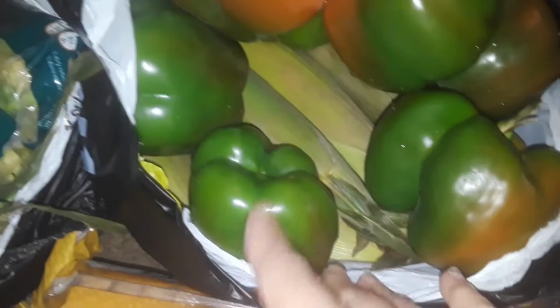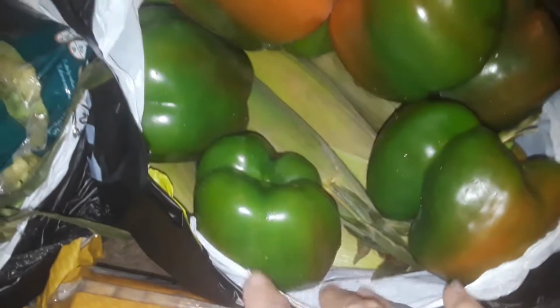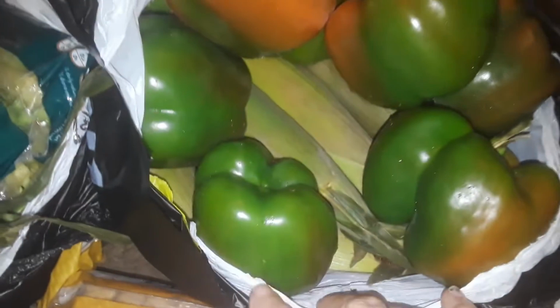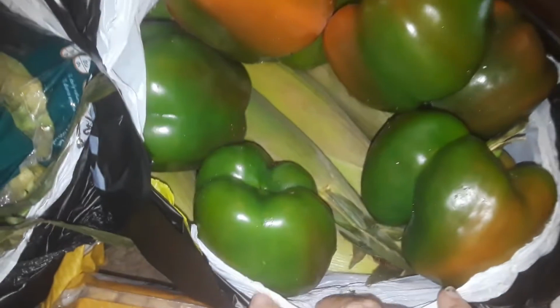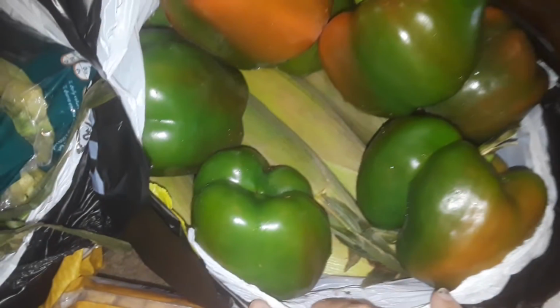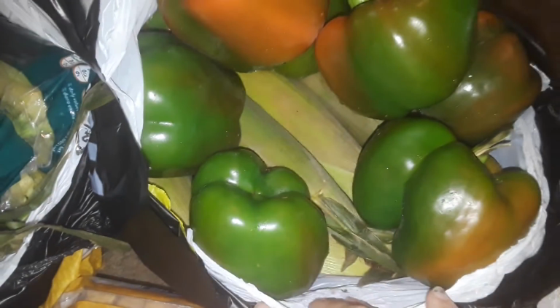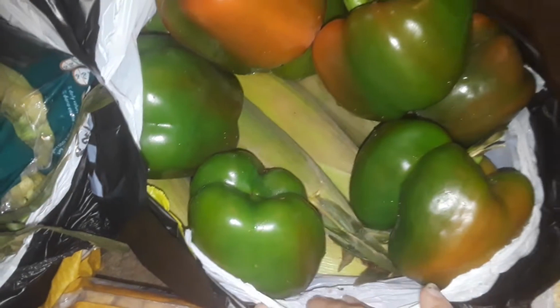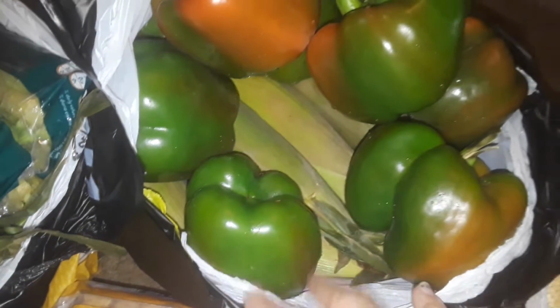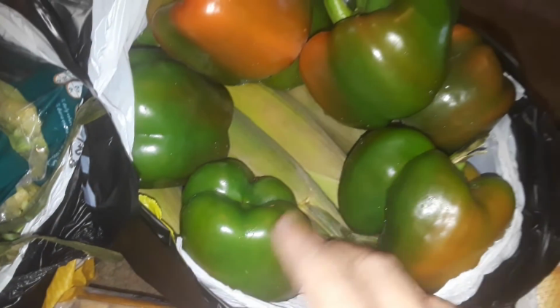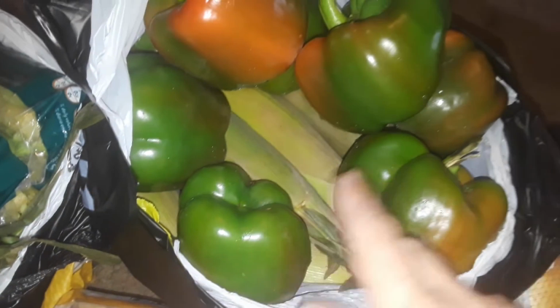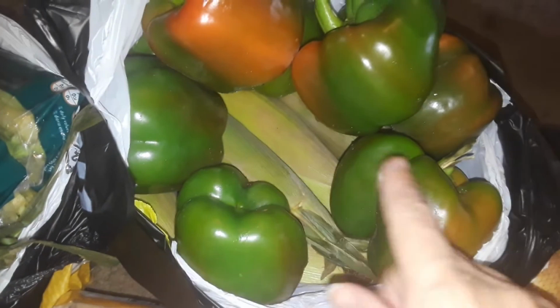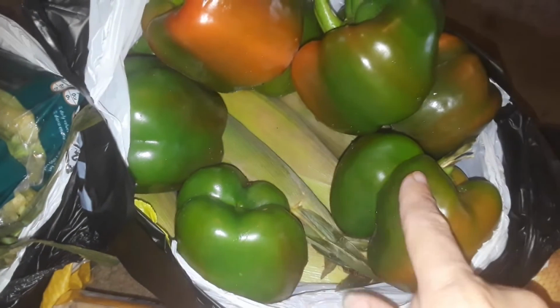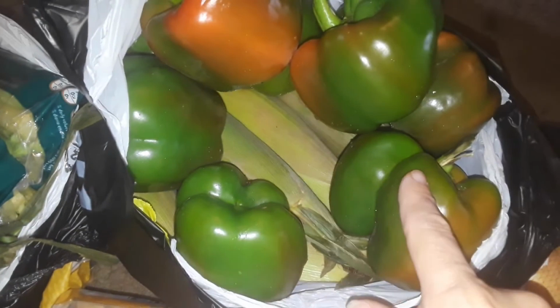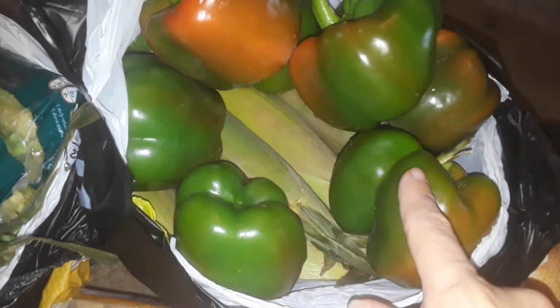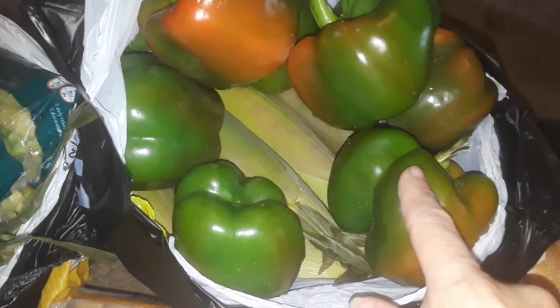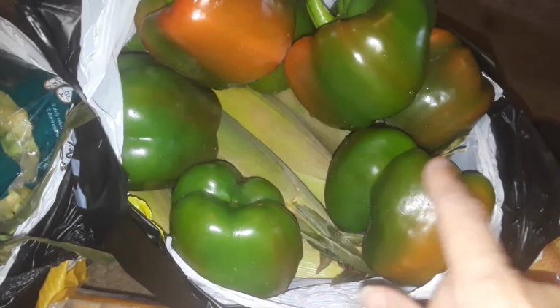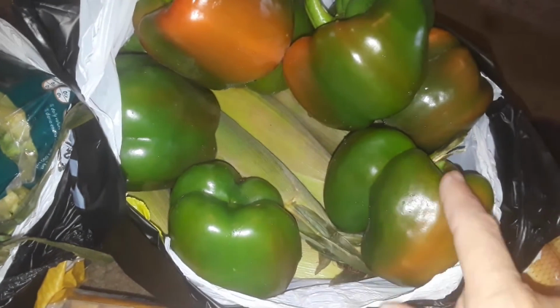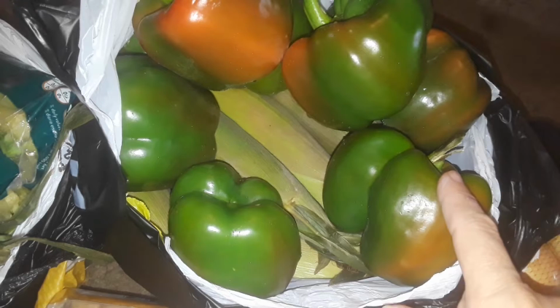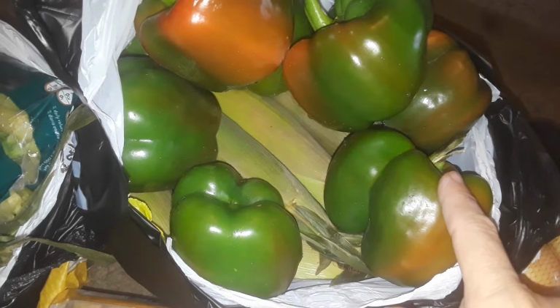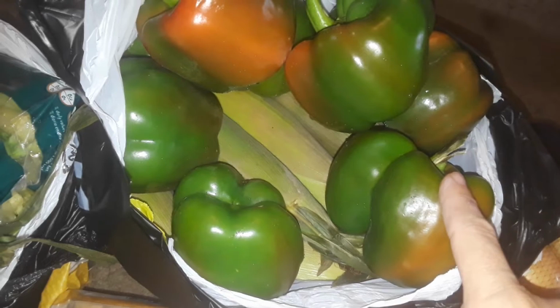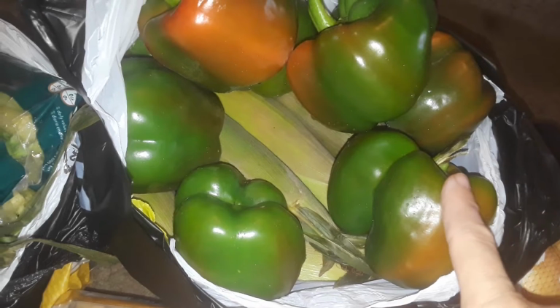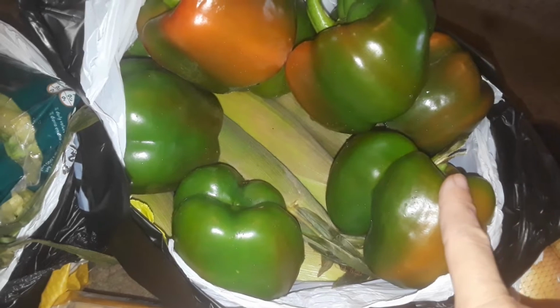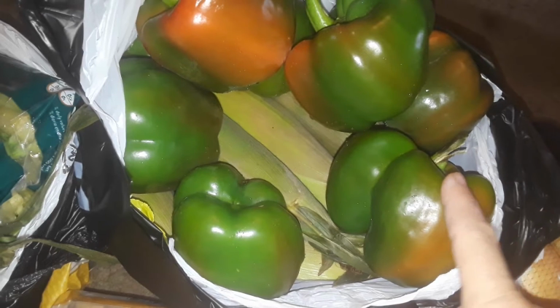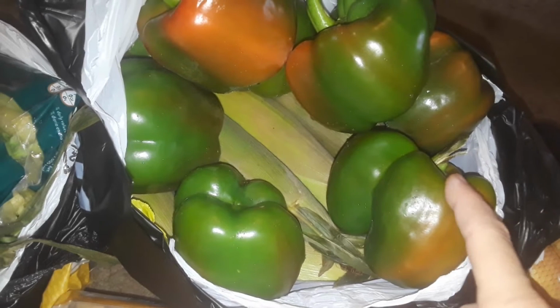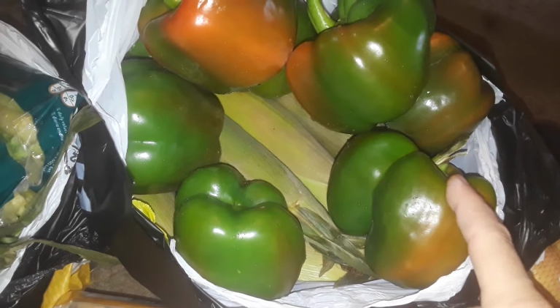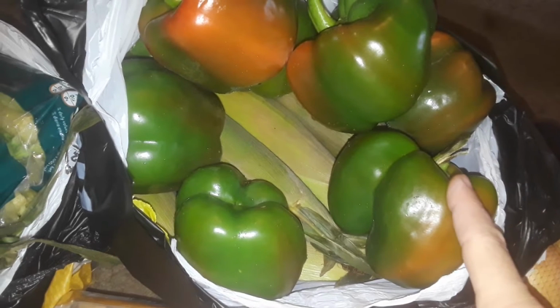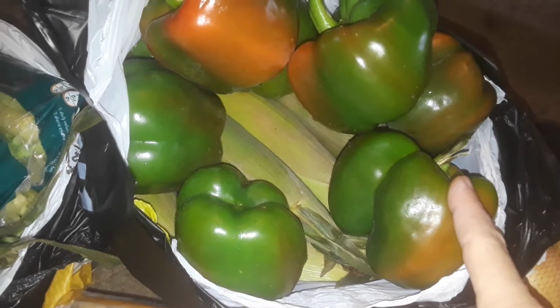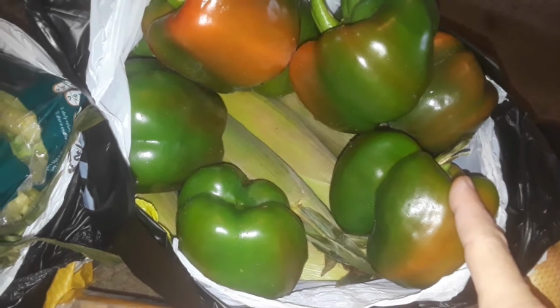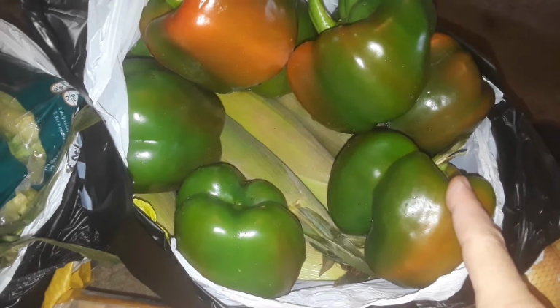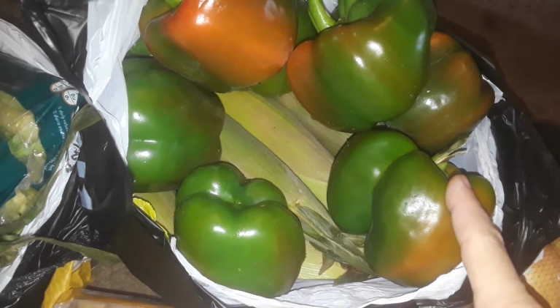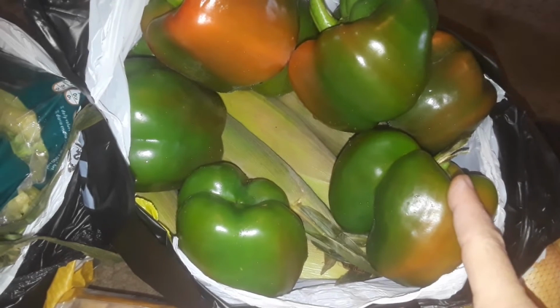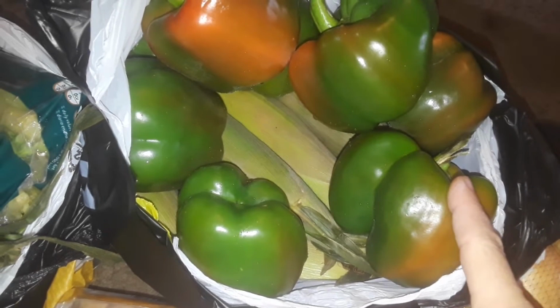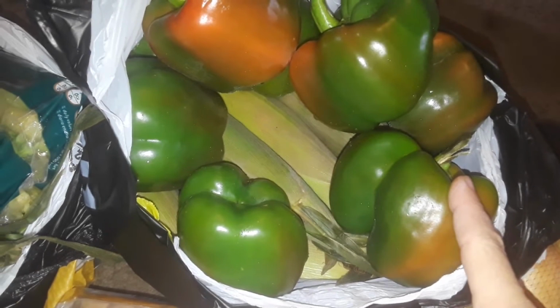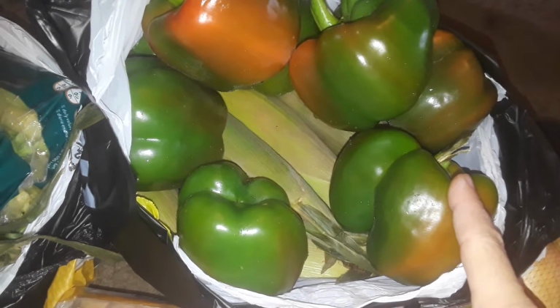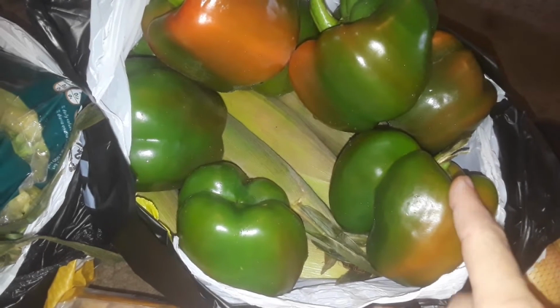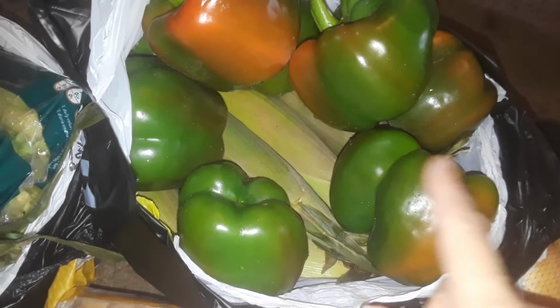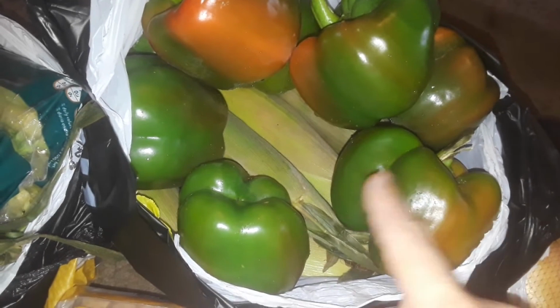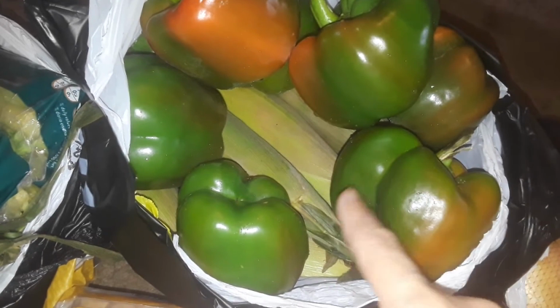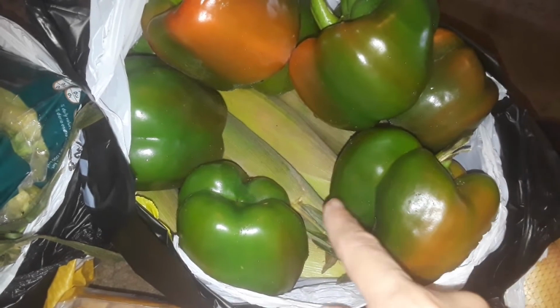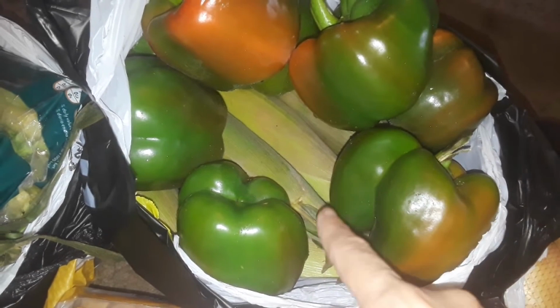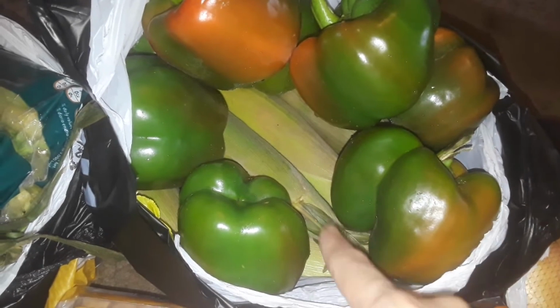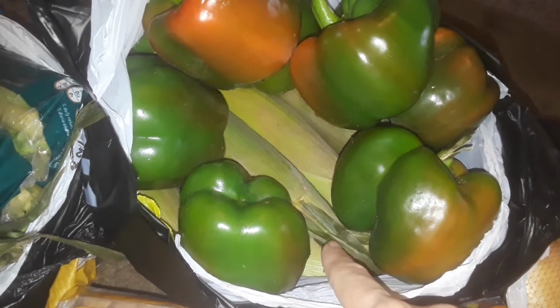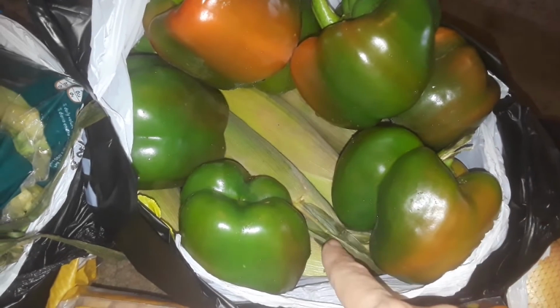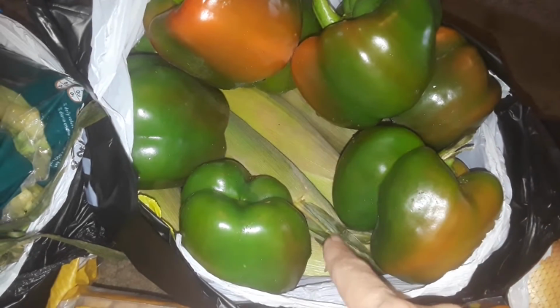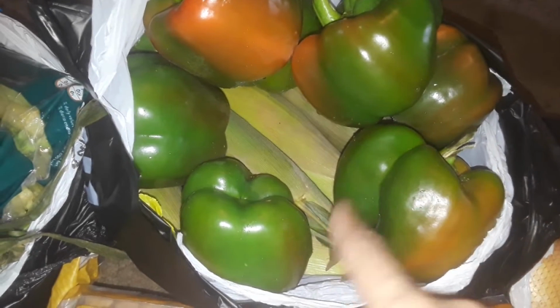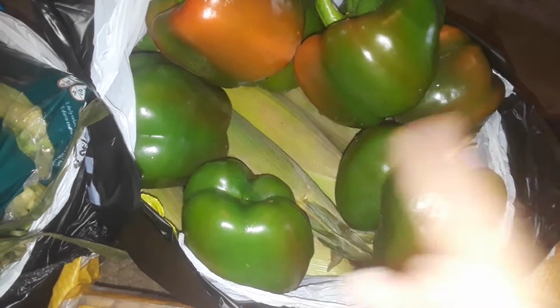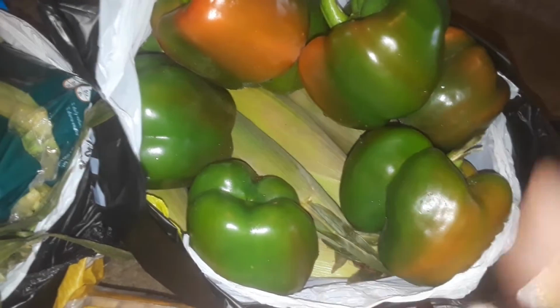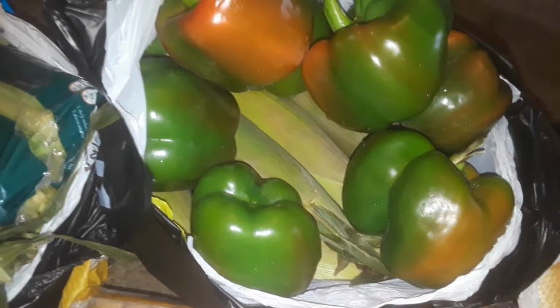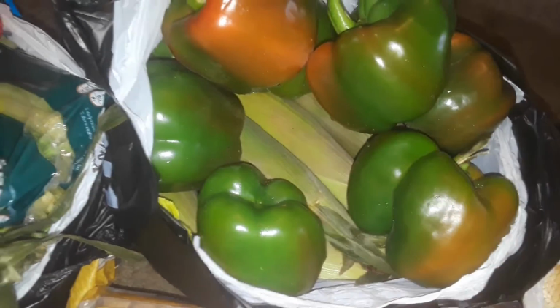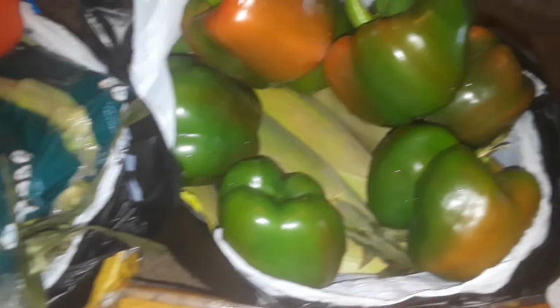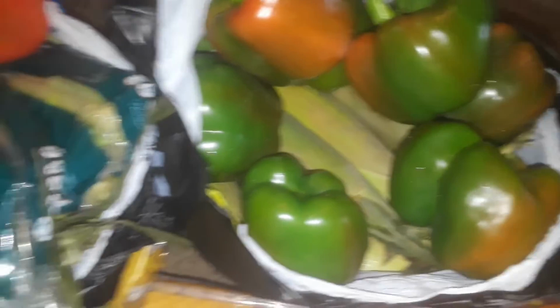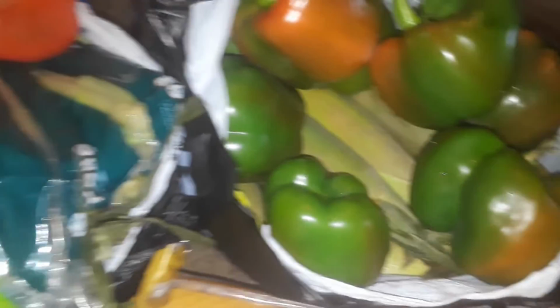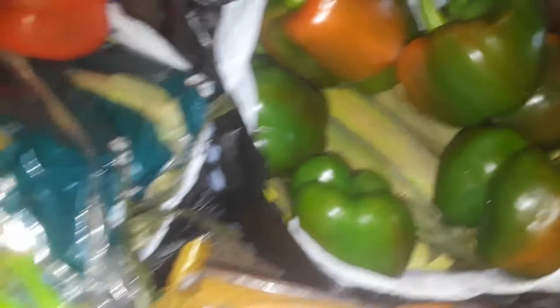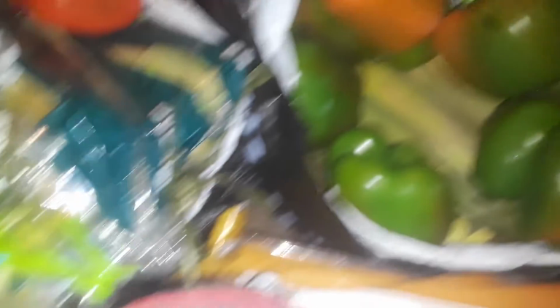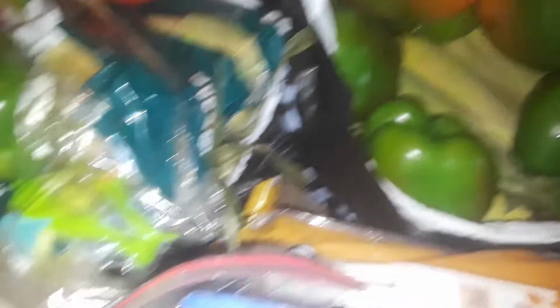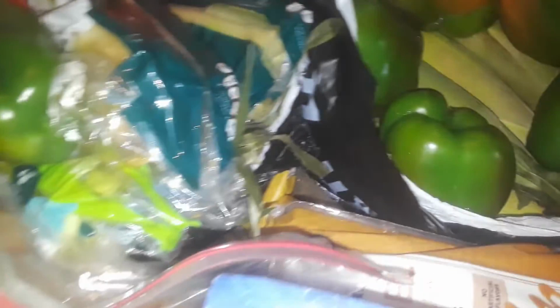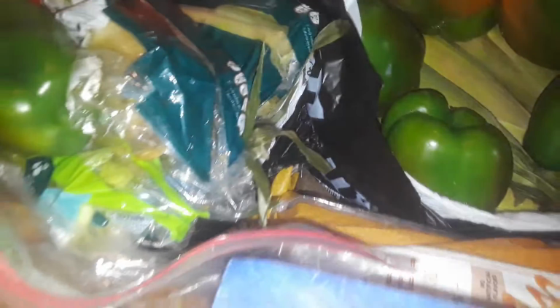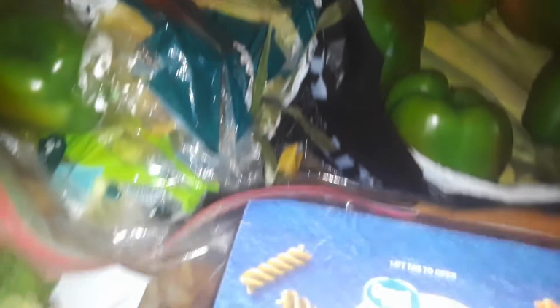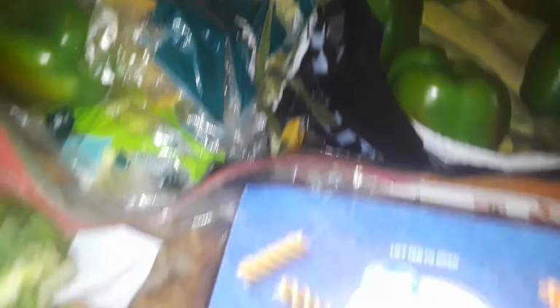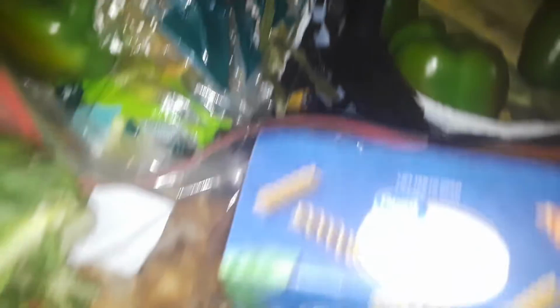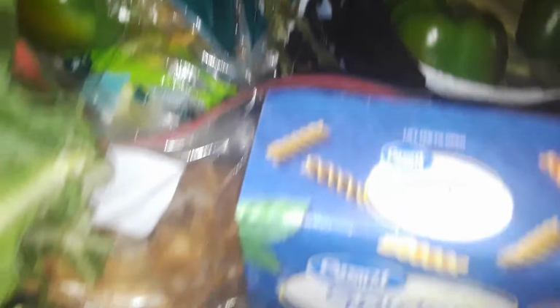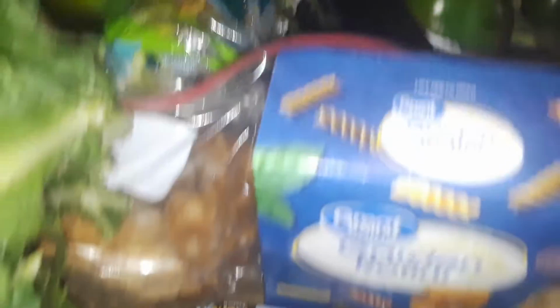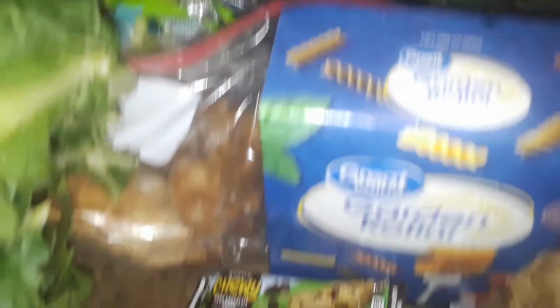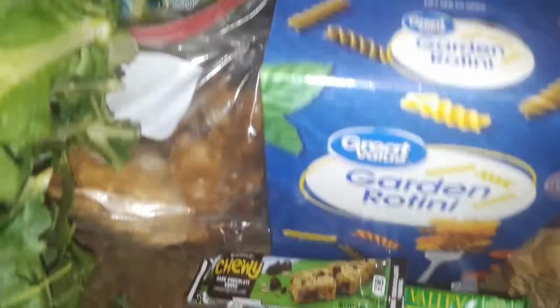And then in this huge bag I got for free, a lot of green peppers again, a lot of corn on the cob. I'm so excited. I love corn on the cob.